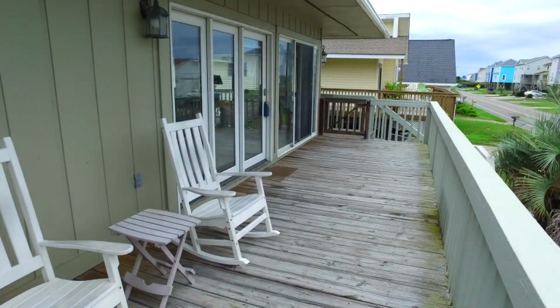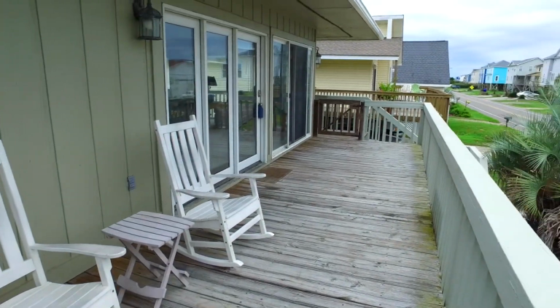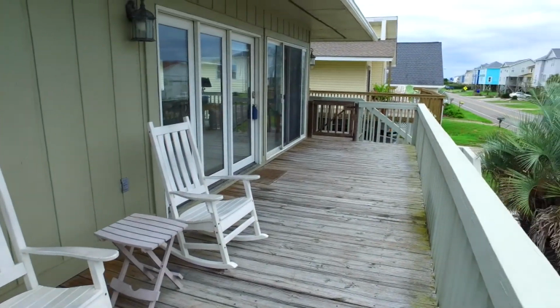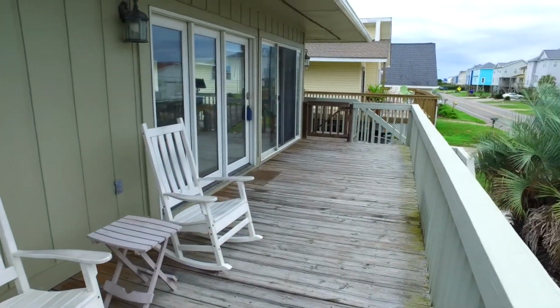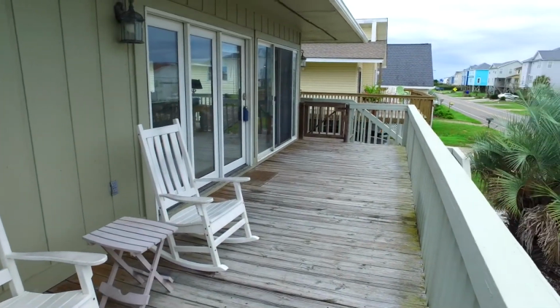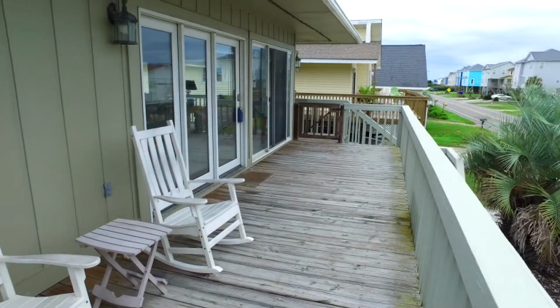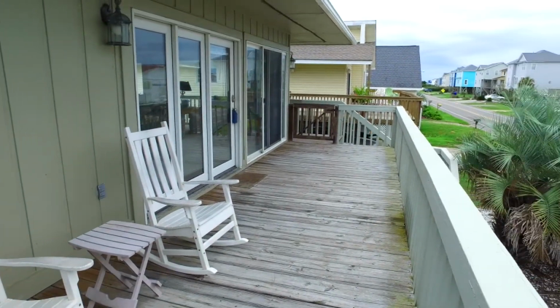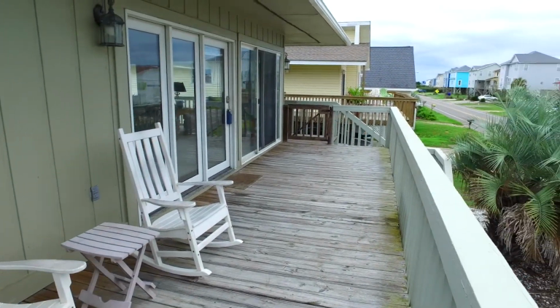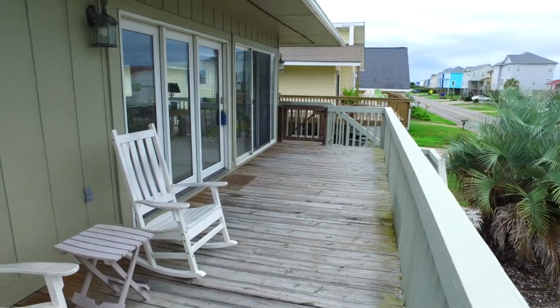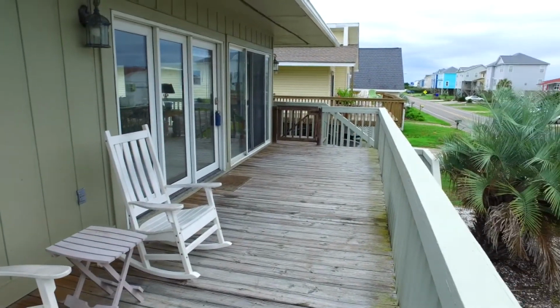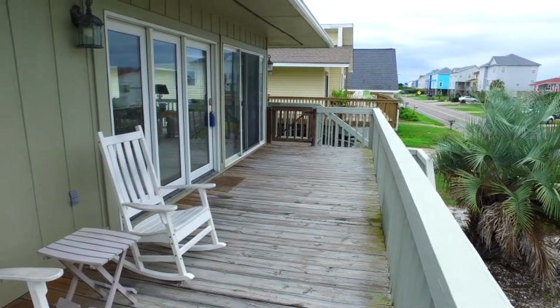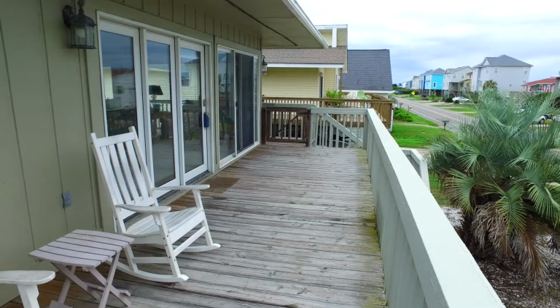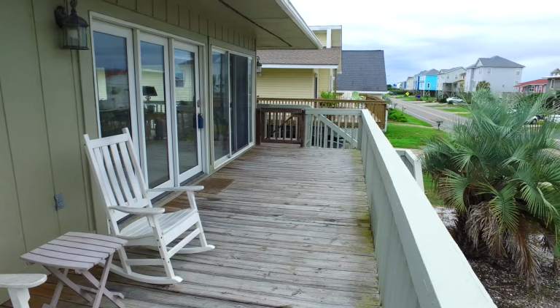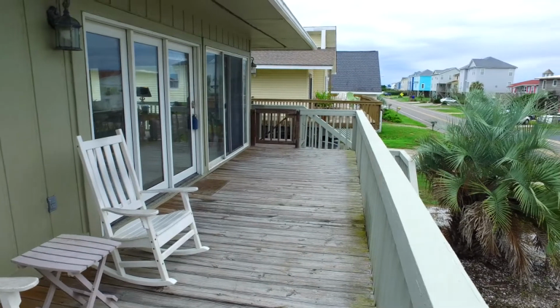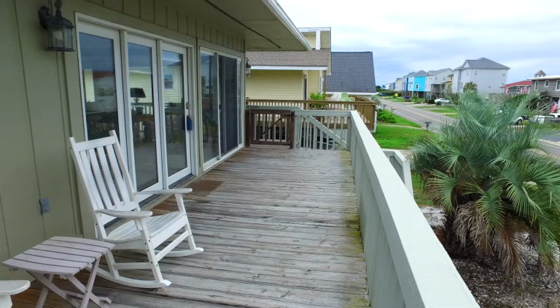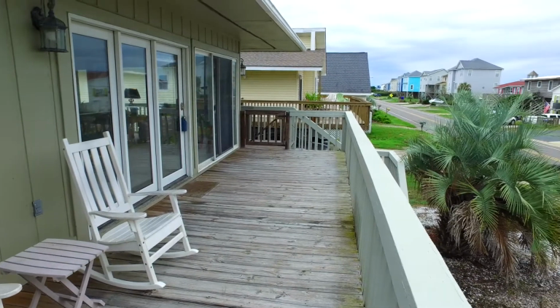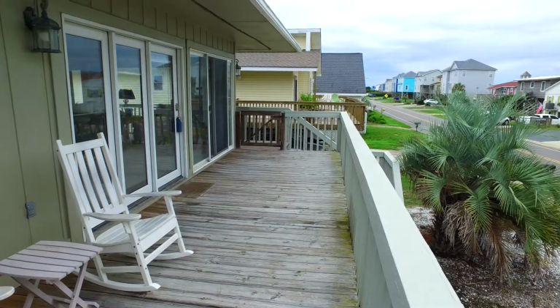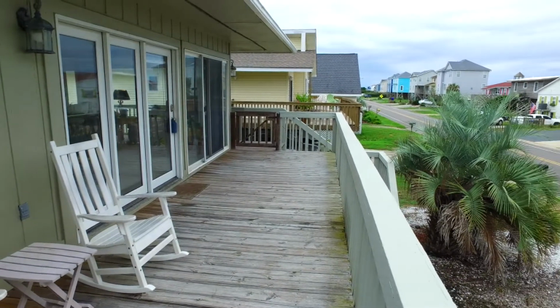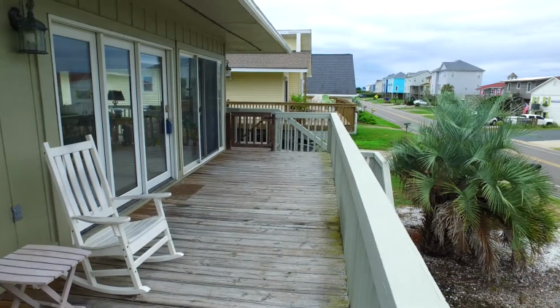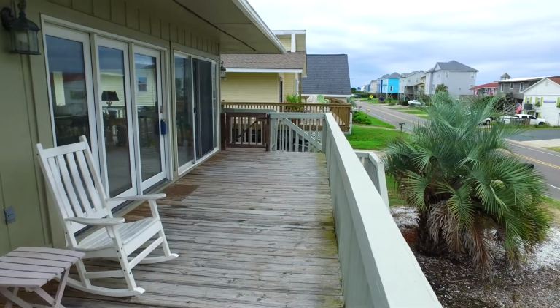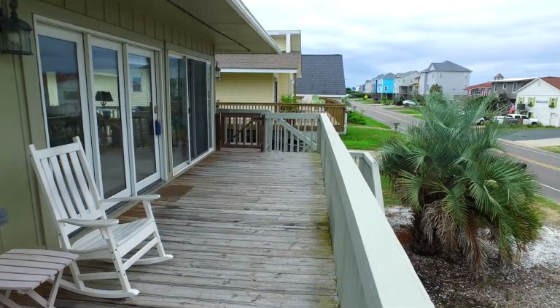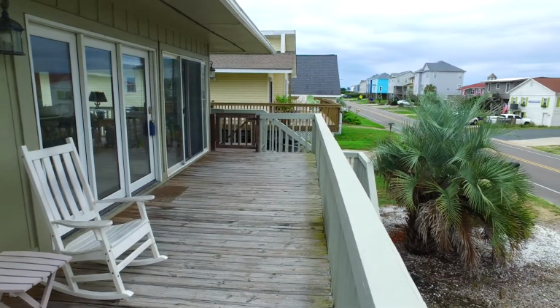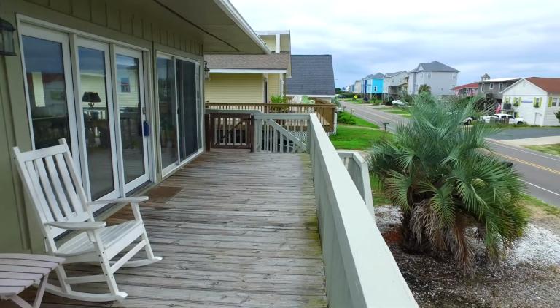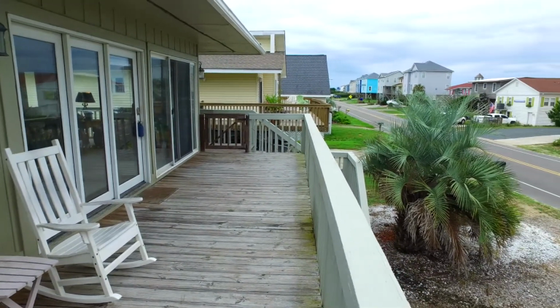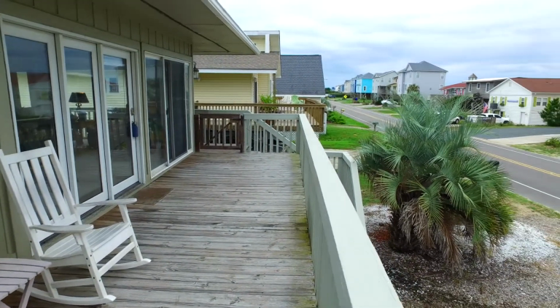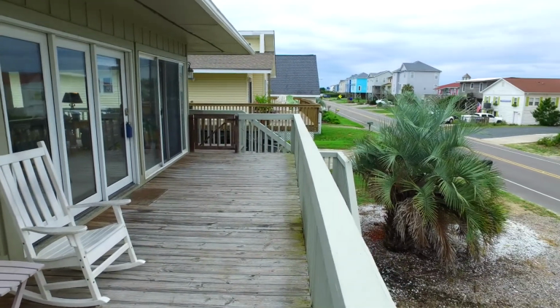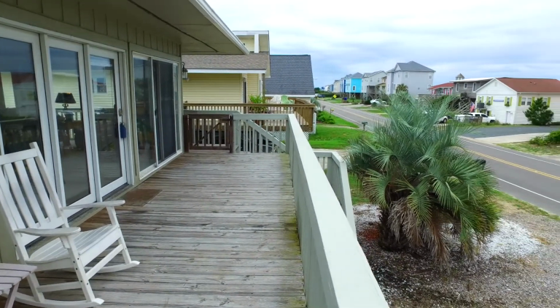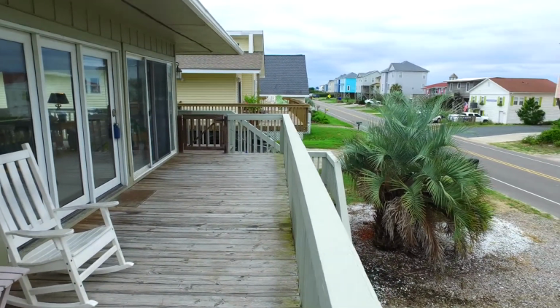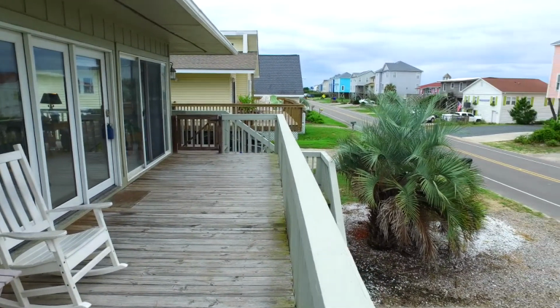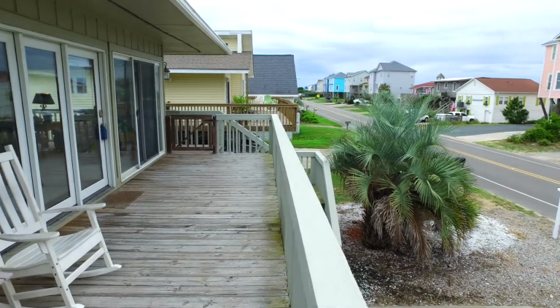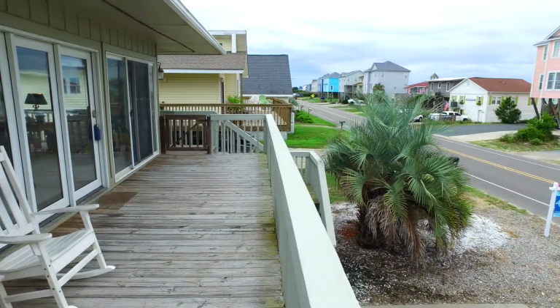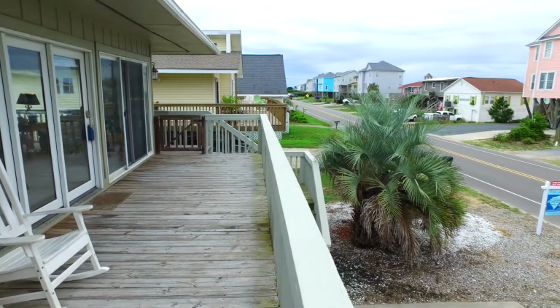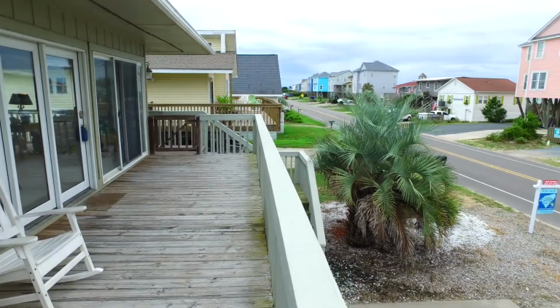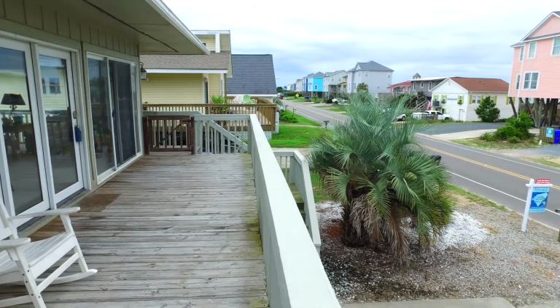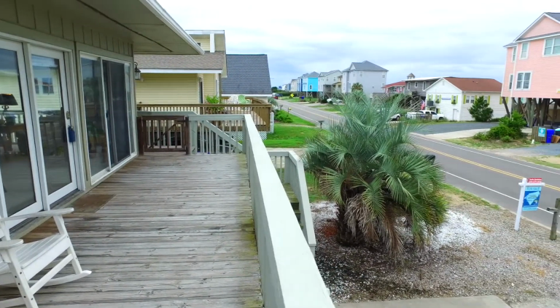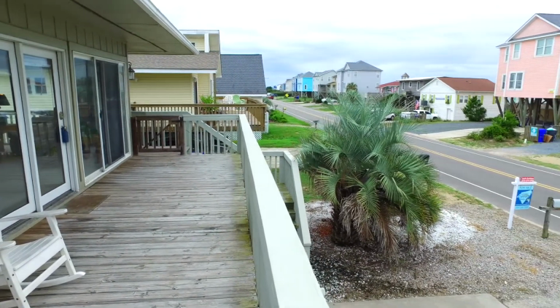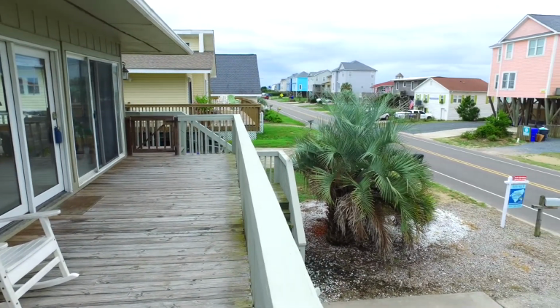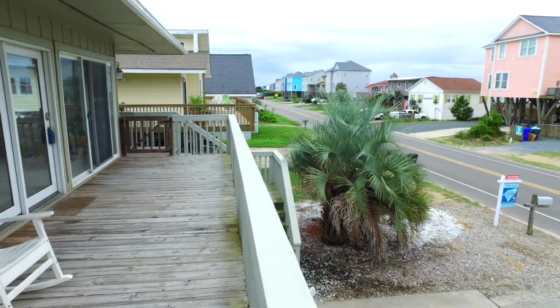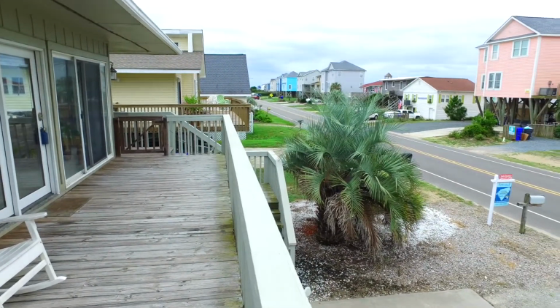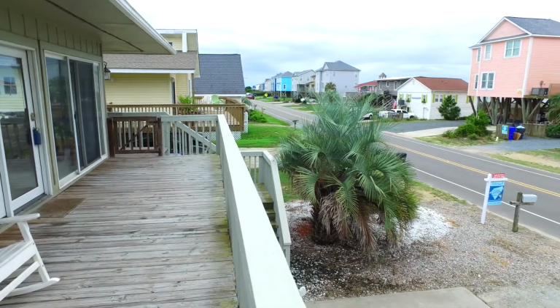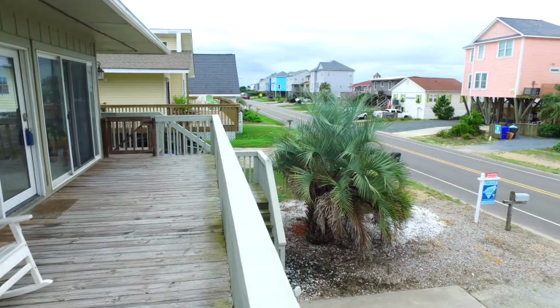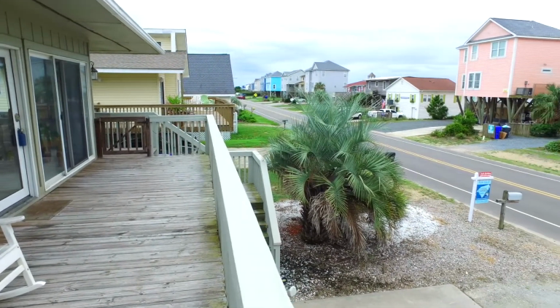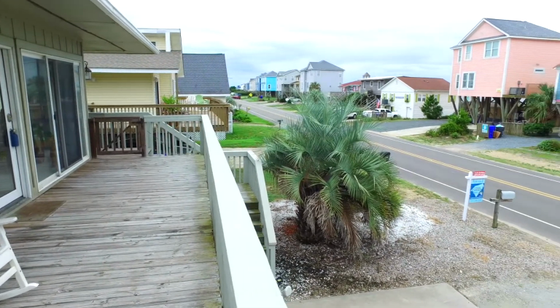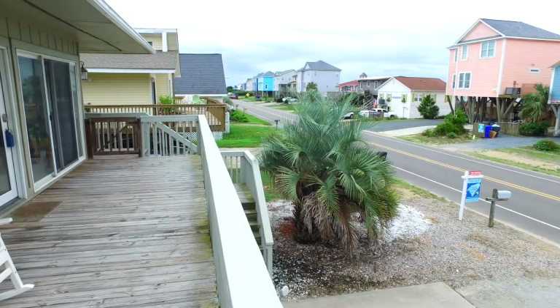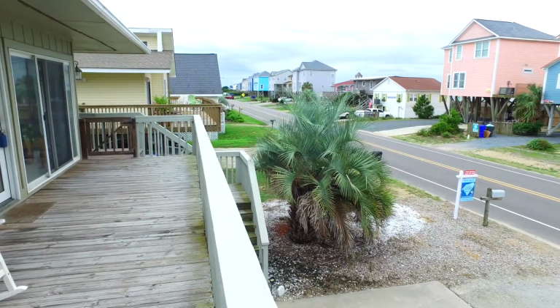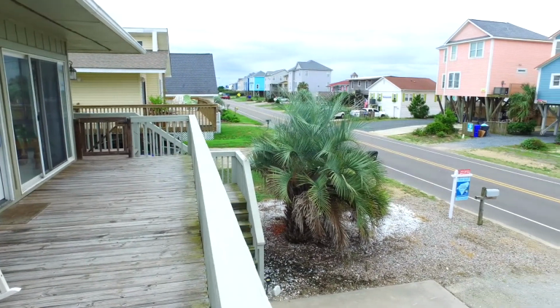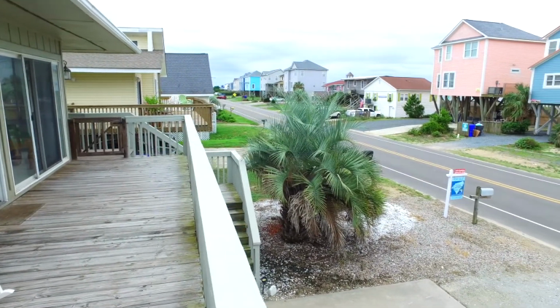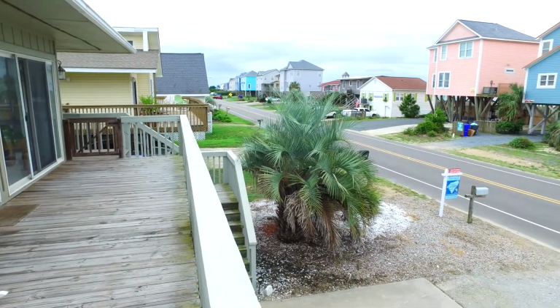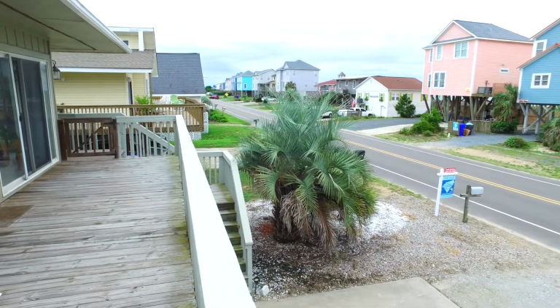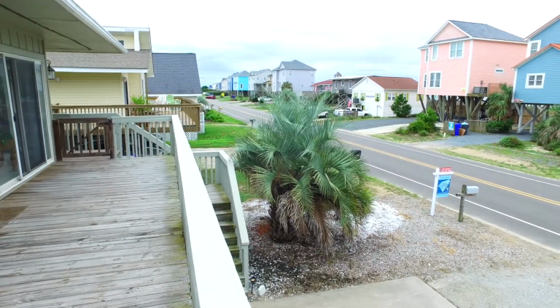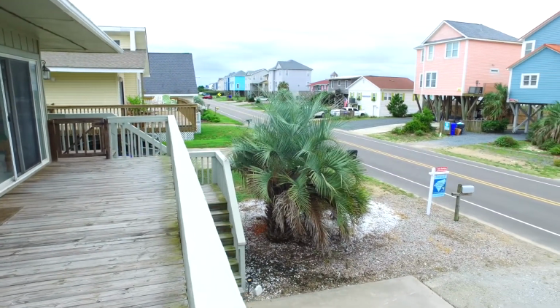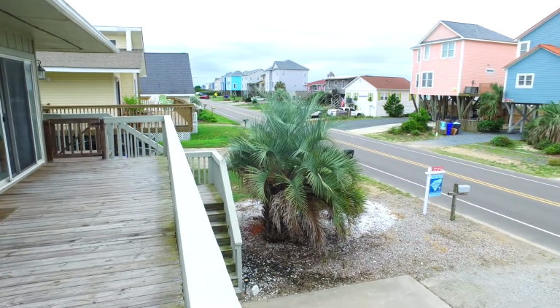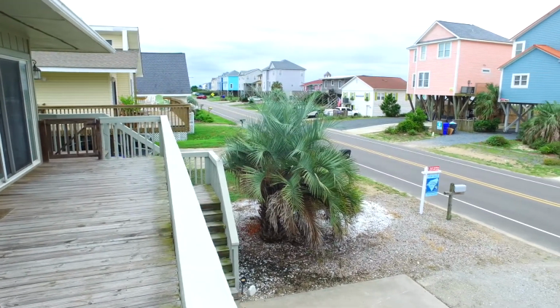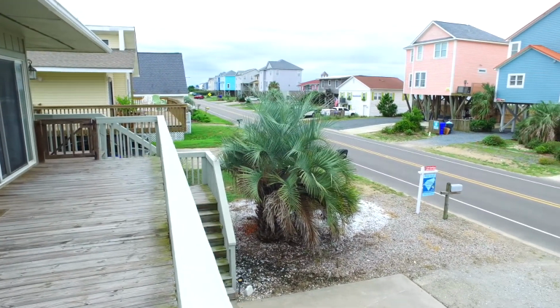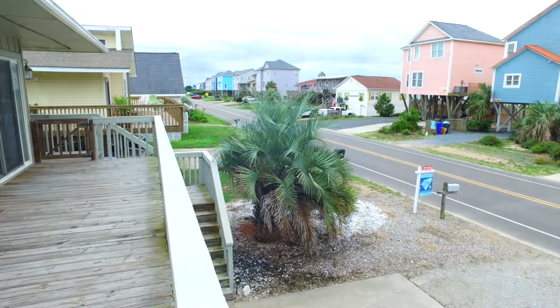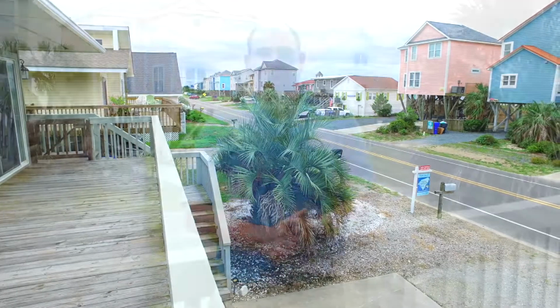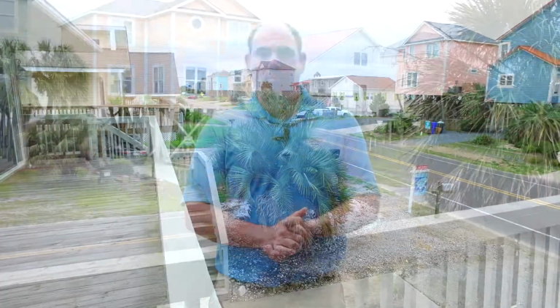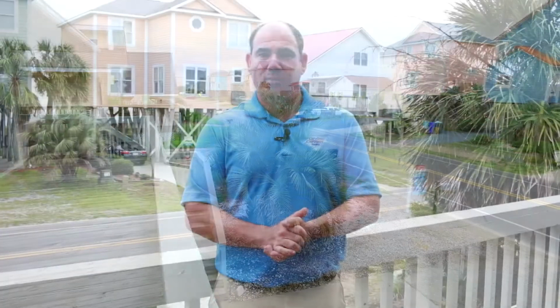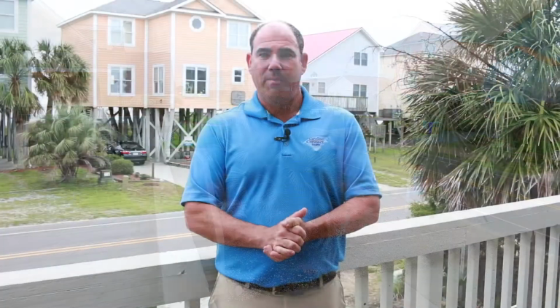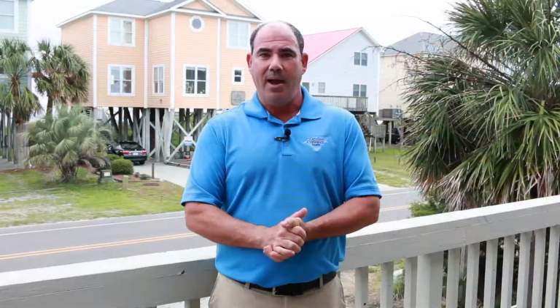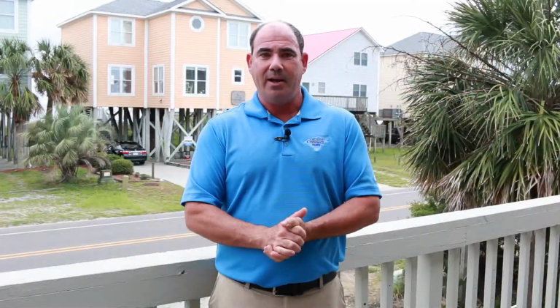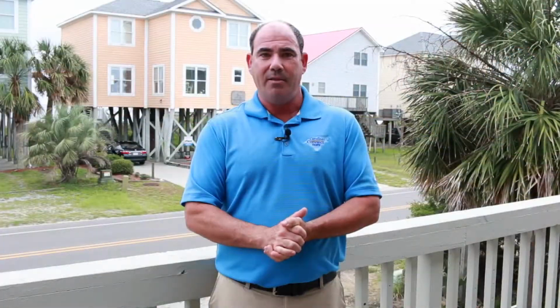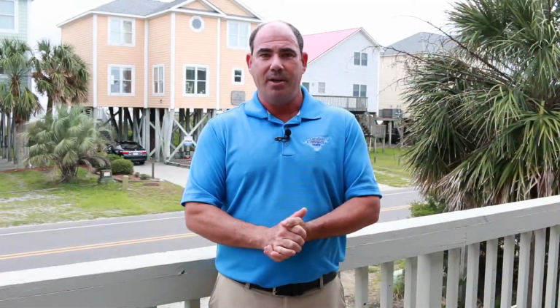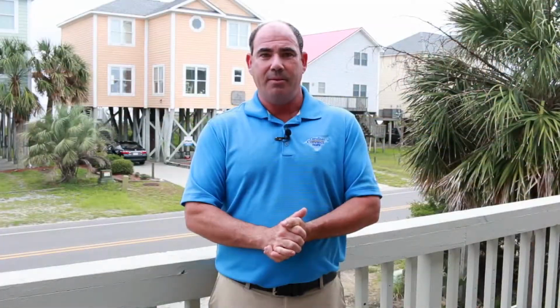This home would make a great vacation rental — it's got some great rental potential. It's a spacious floor plan. Let's take a quick tour and I'll be right back in a minute.